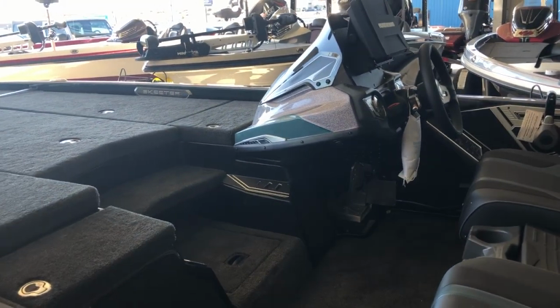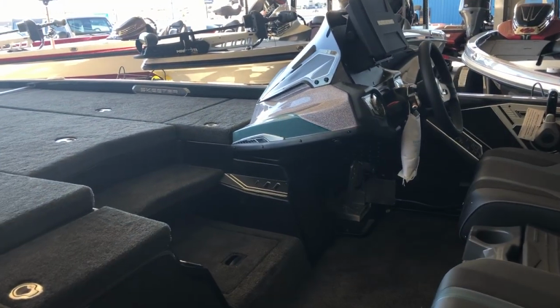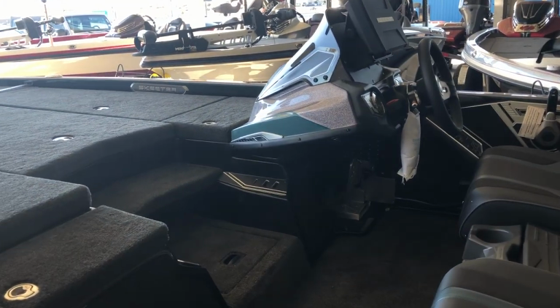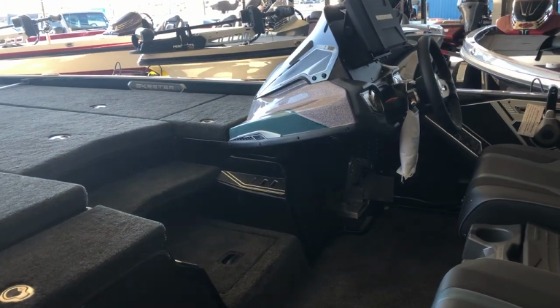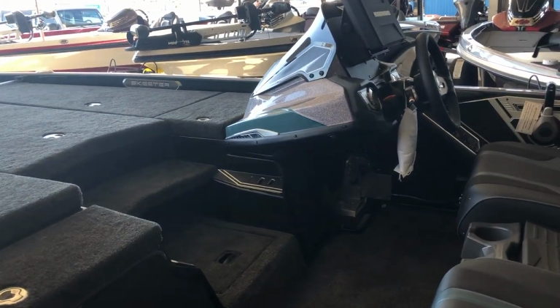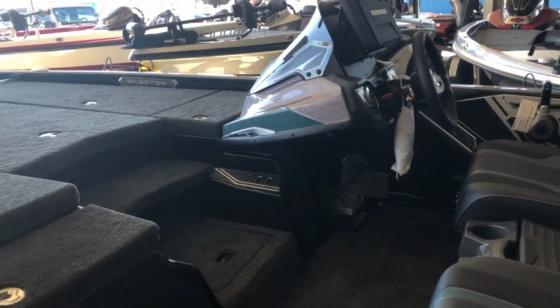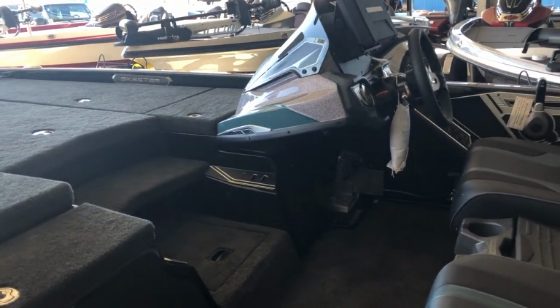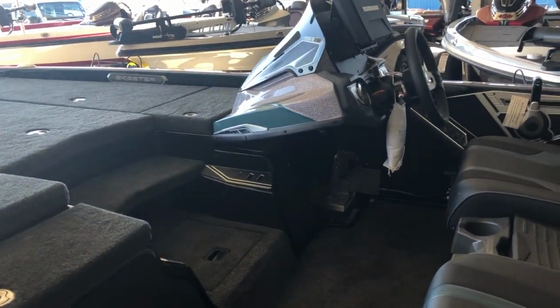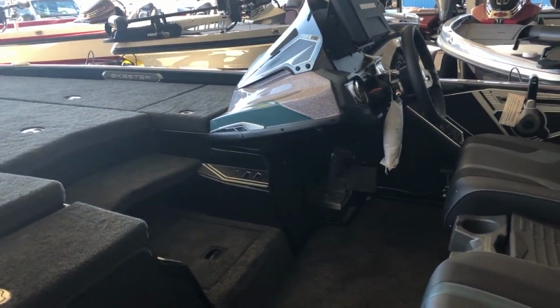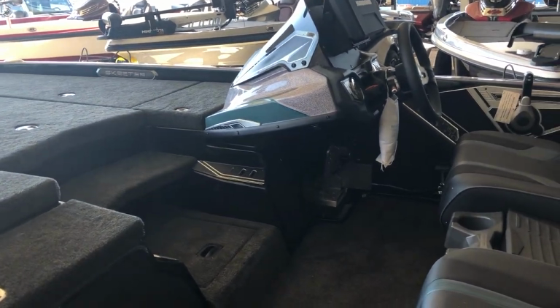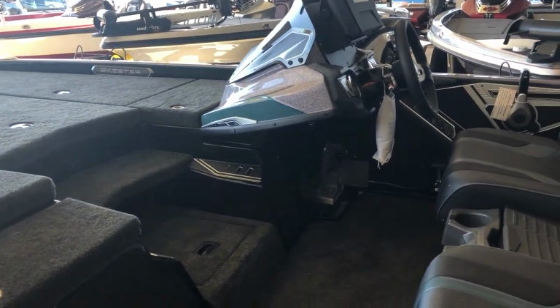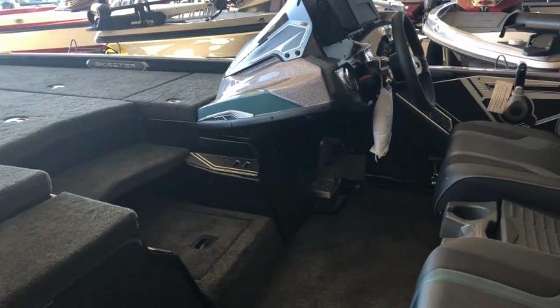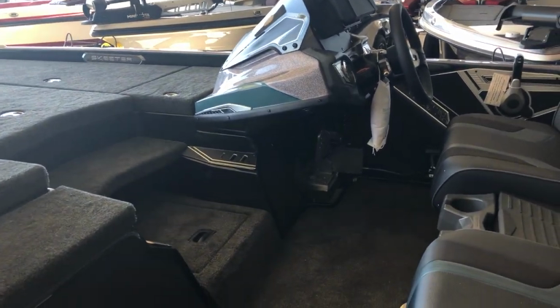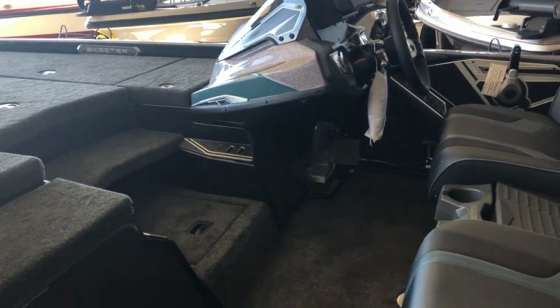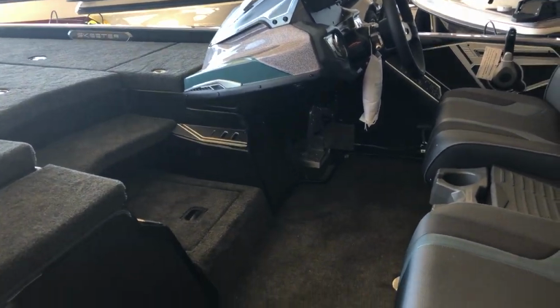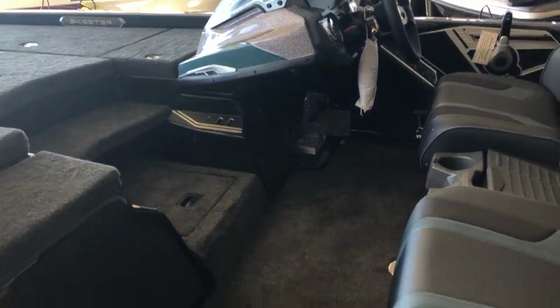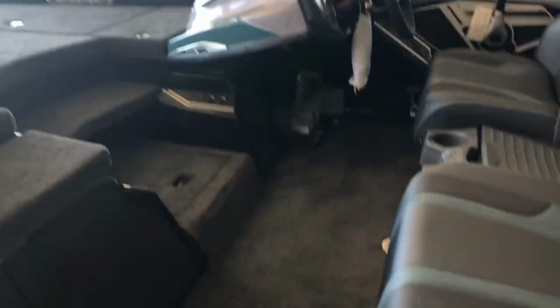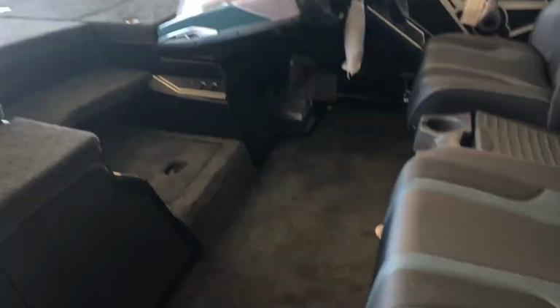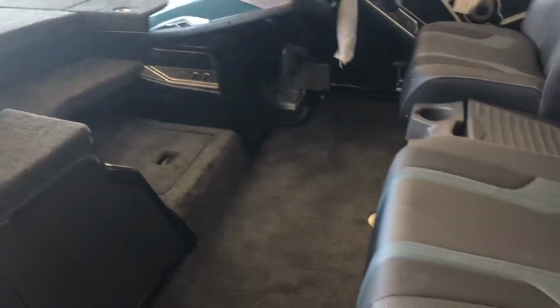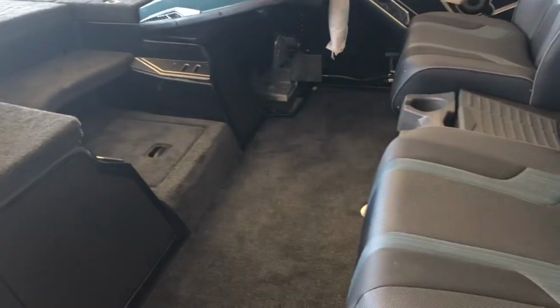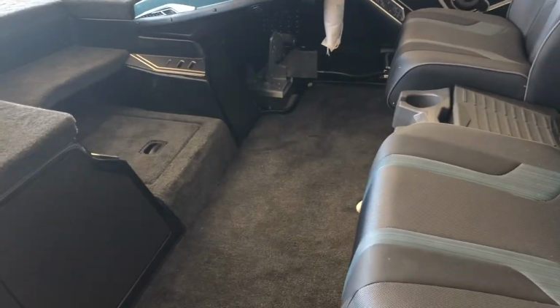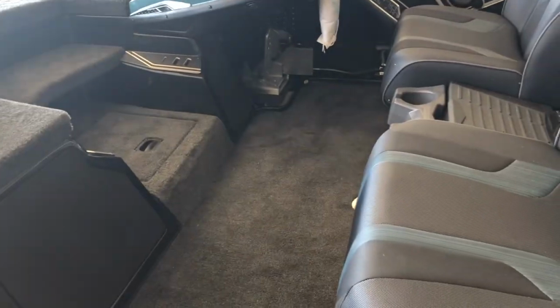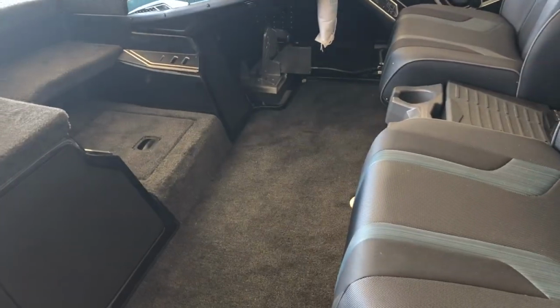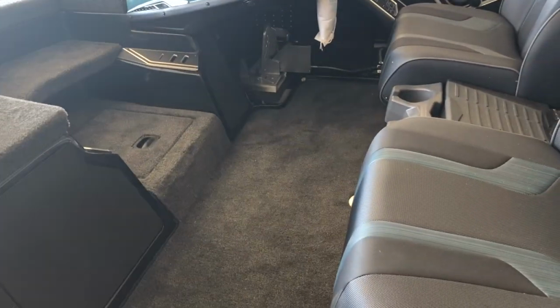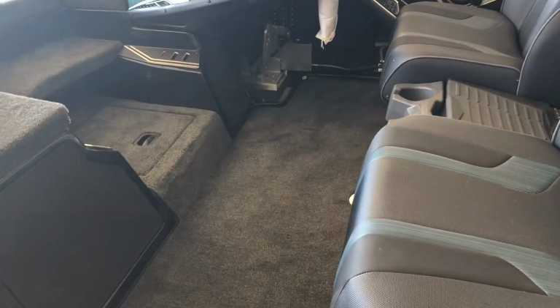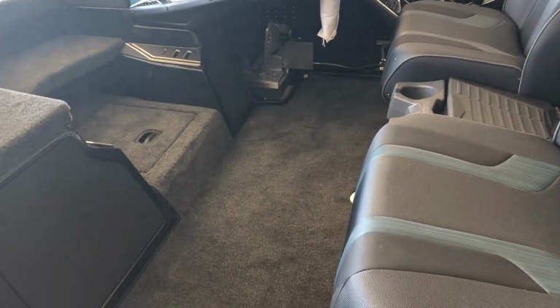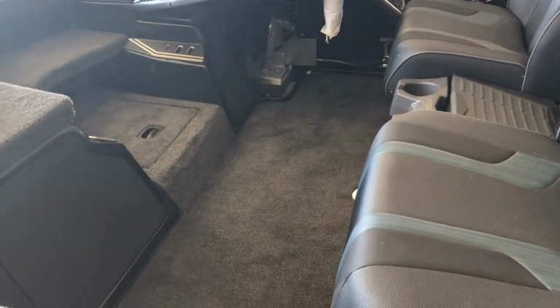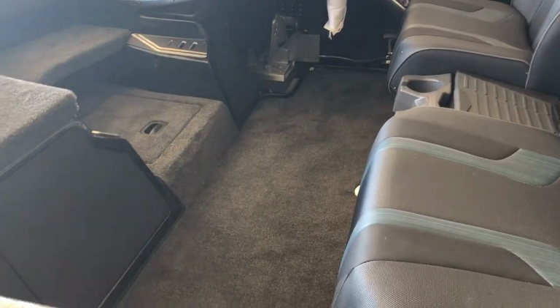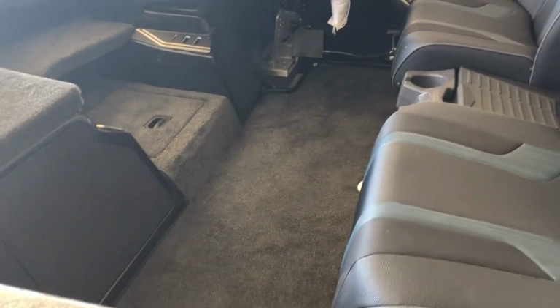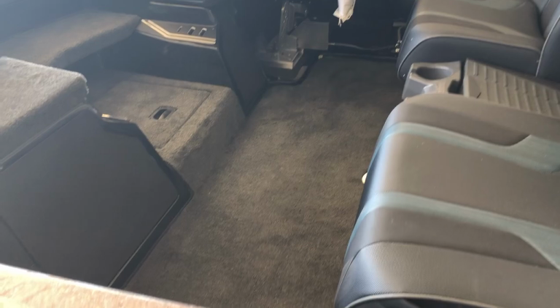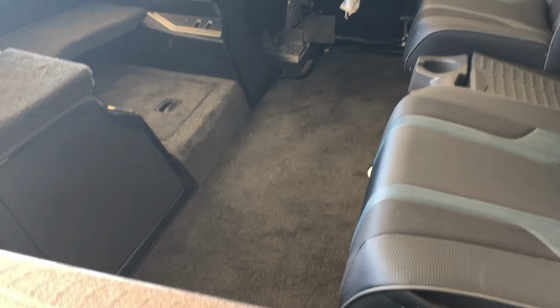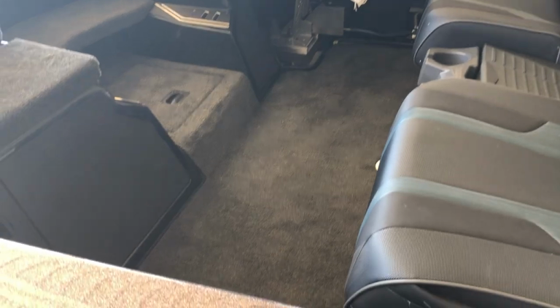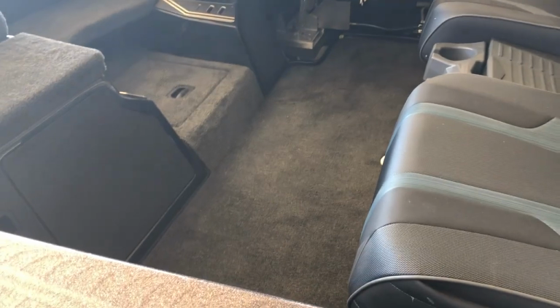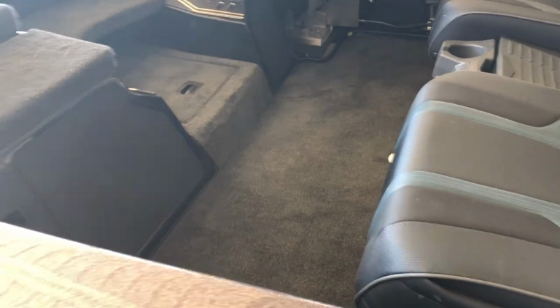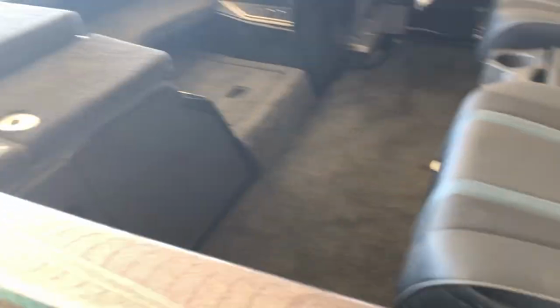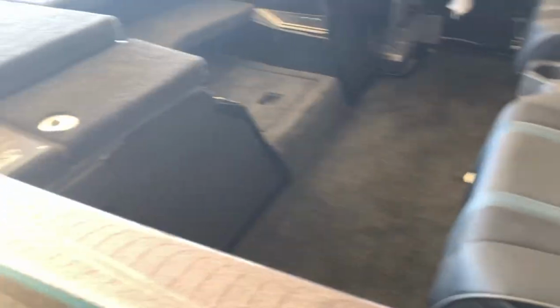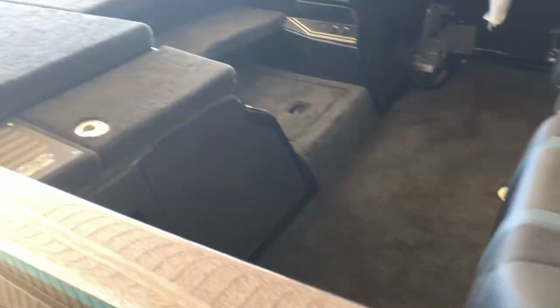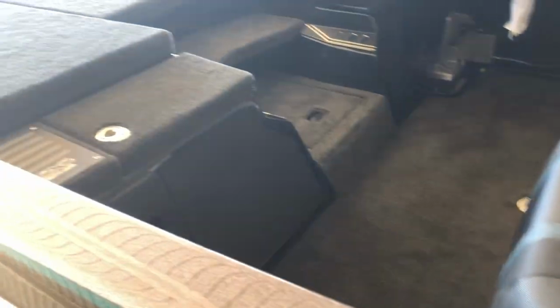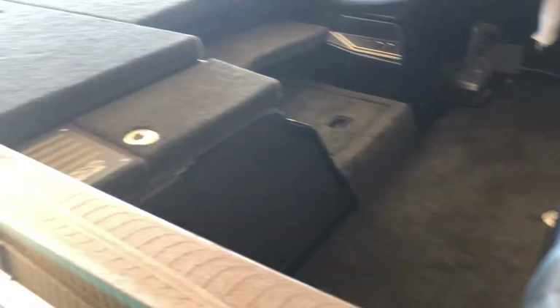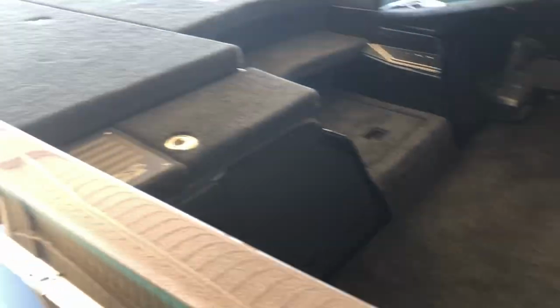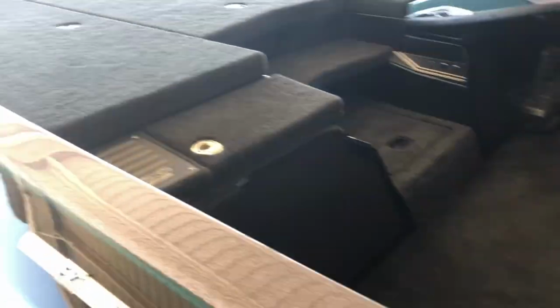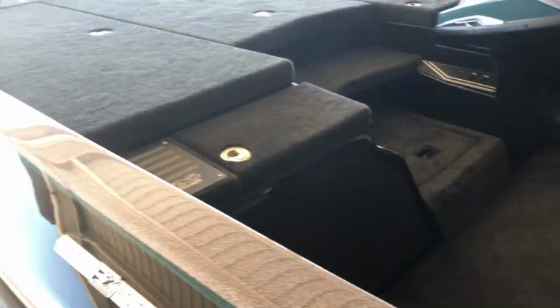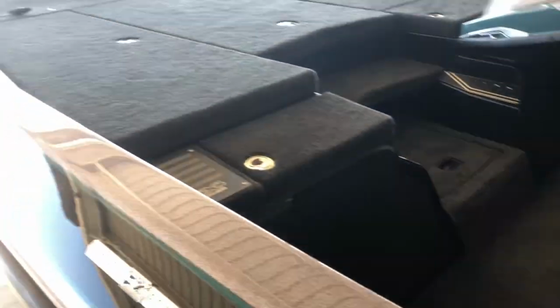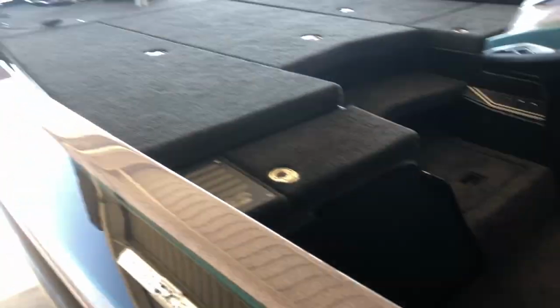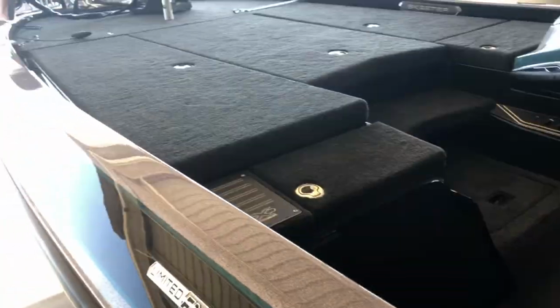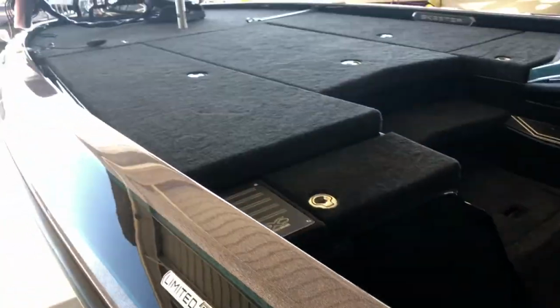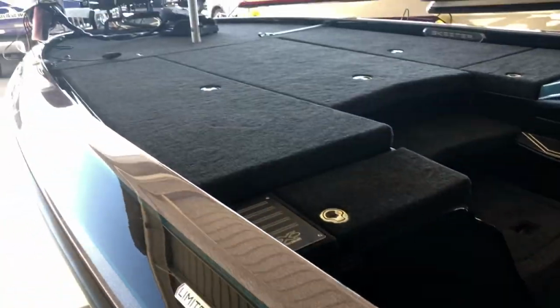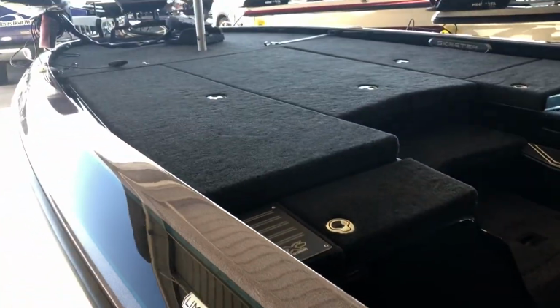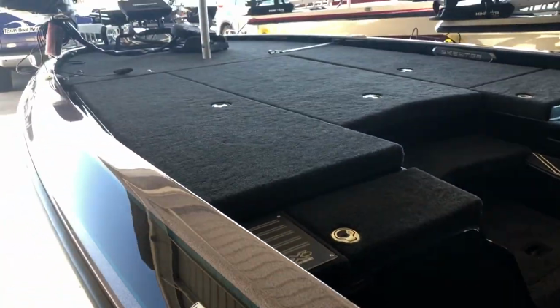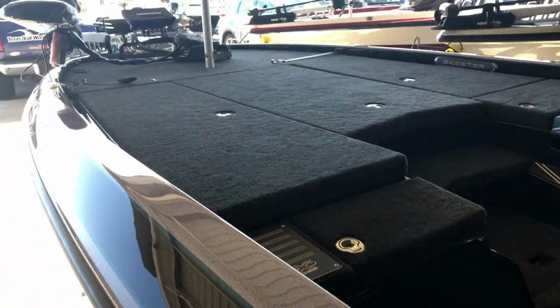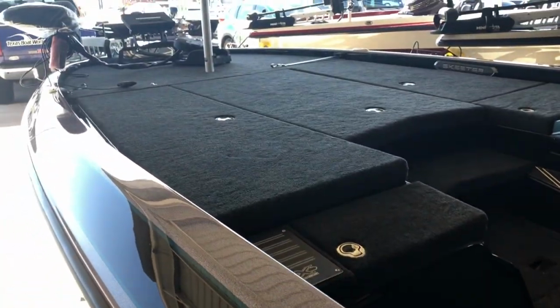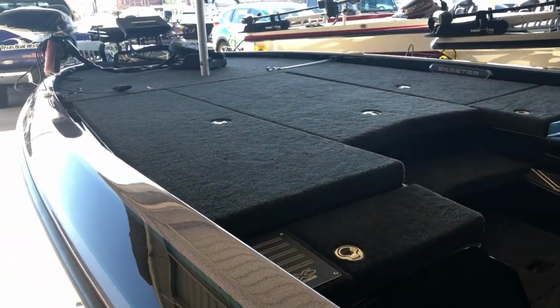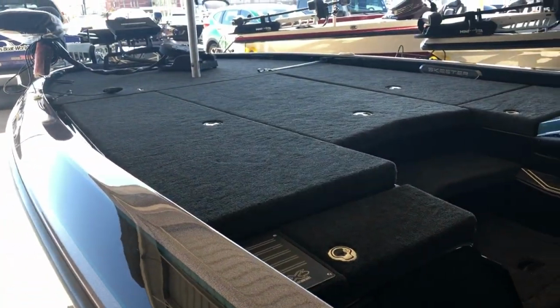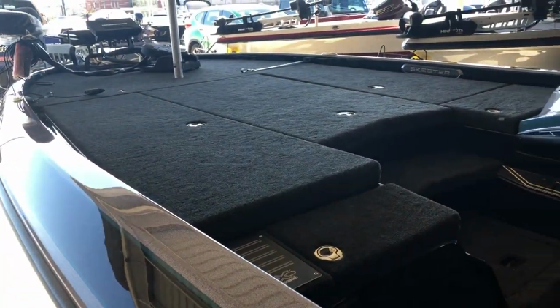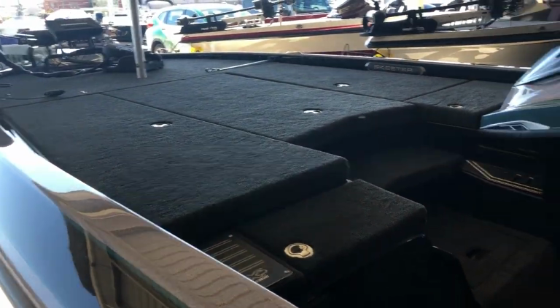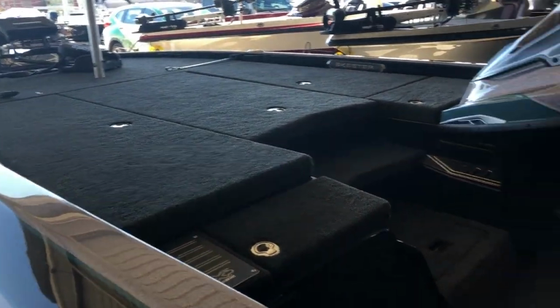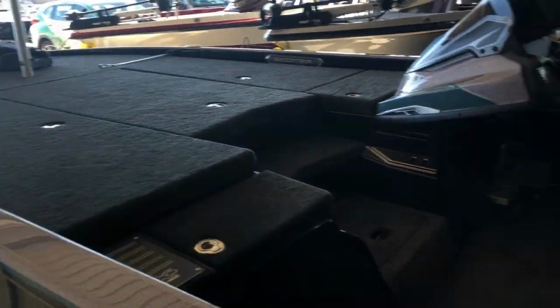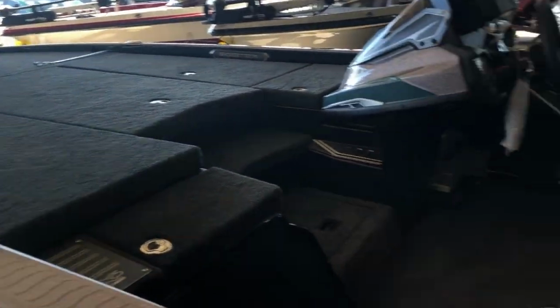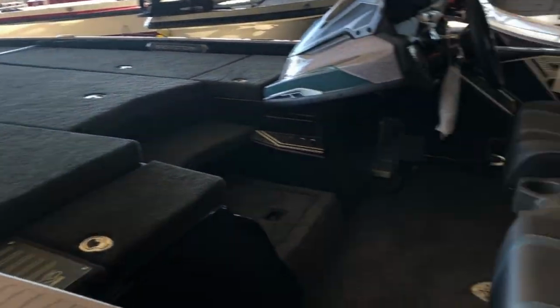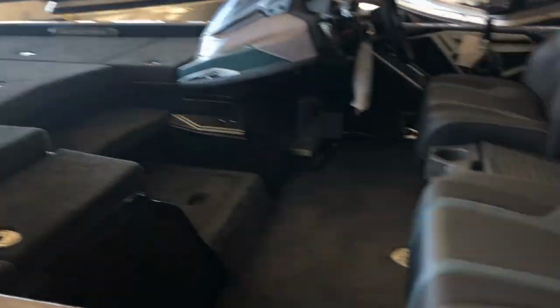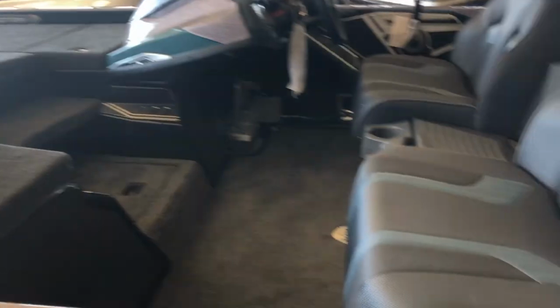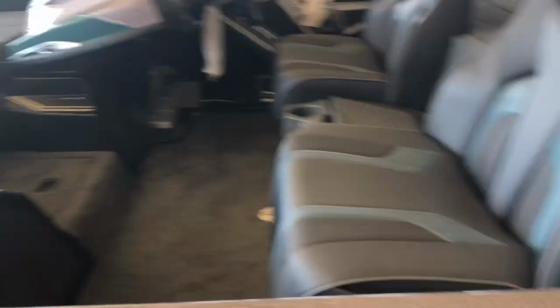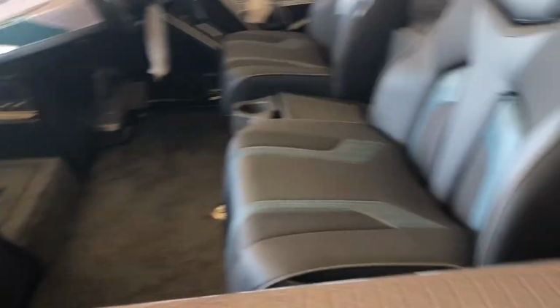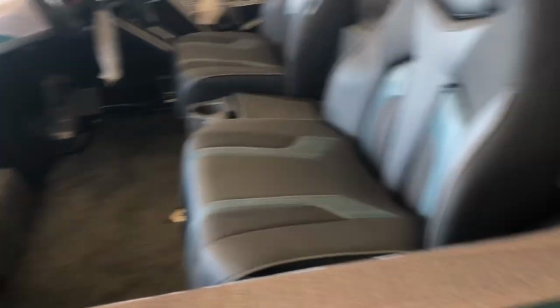It's got the Solex 12 console and the Solex 10 up front.